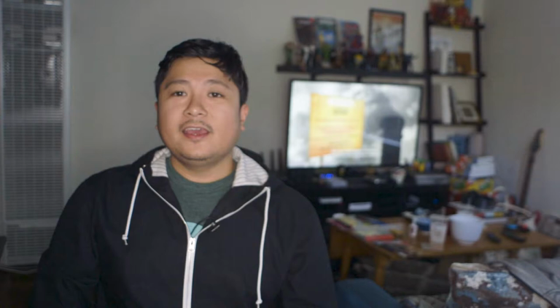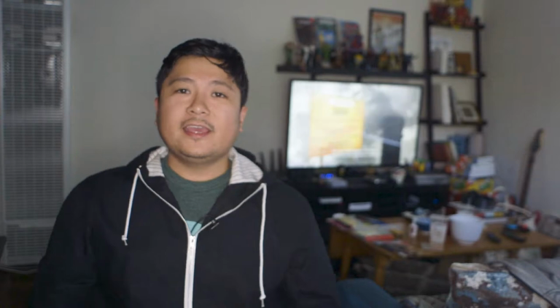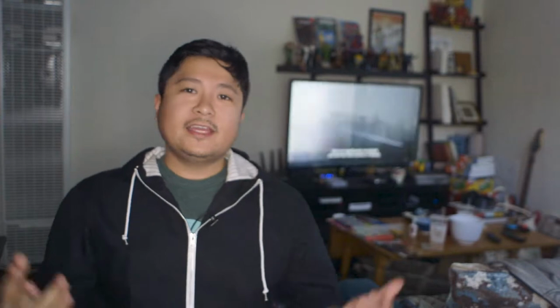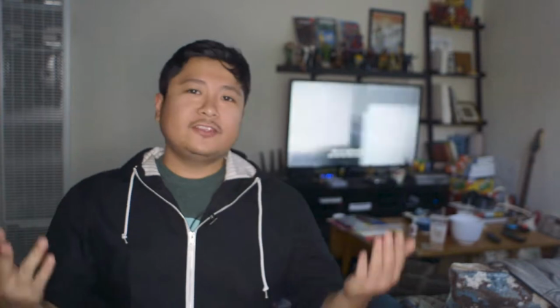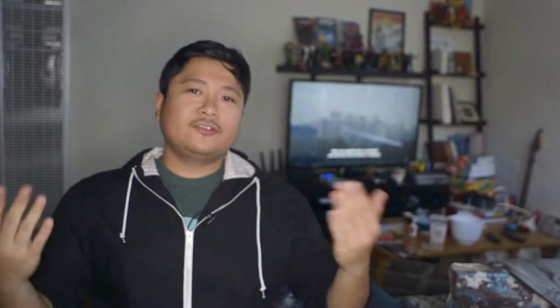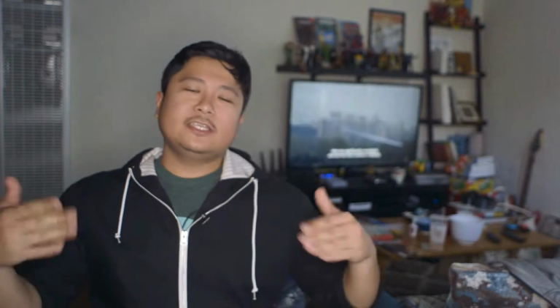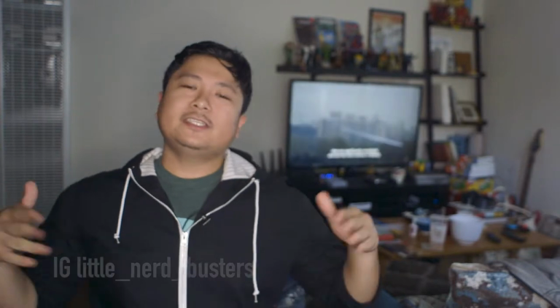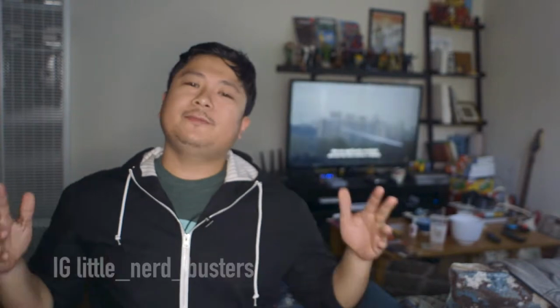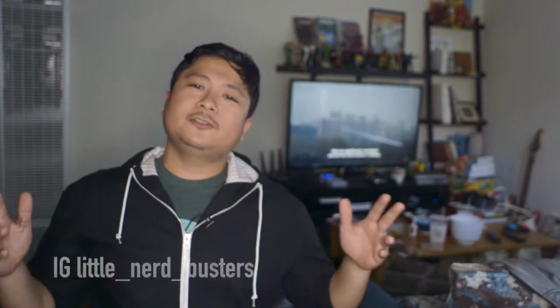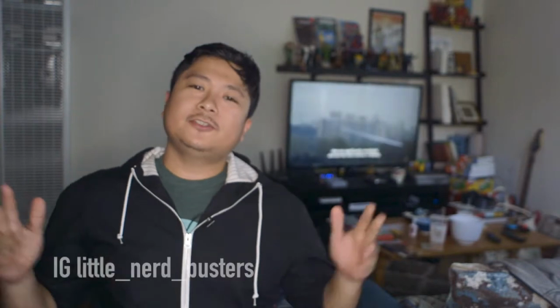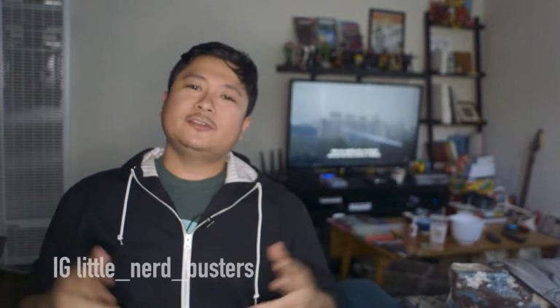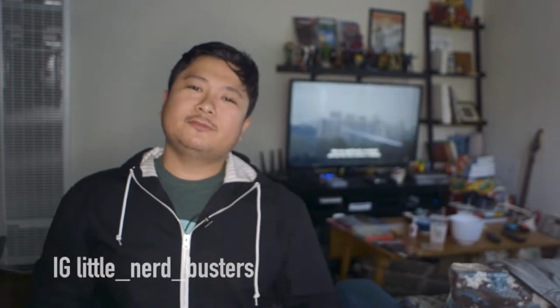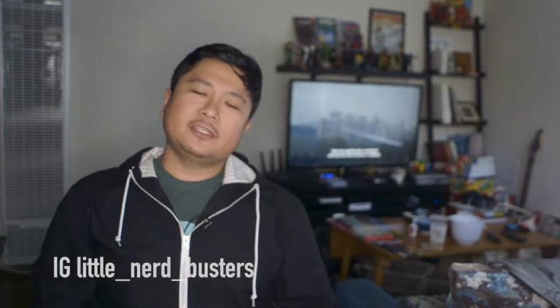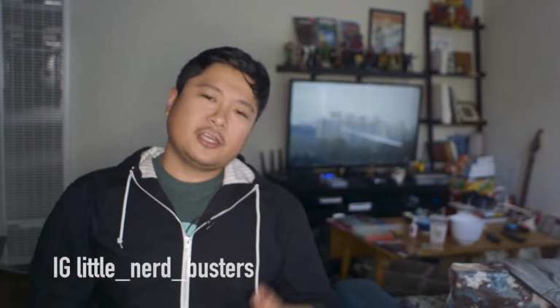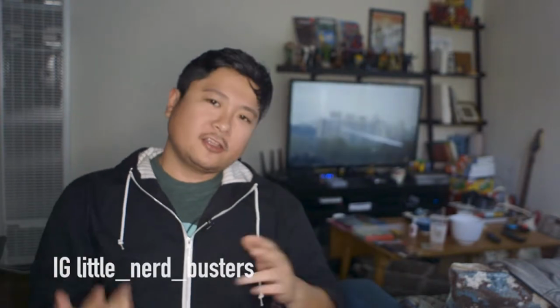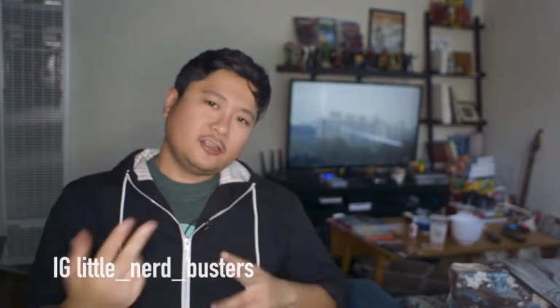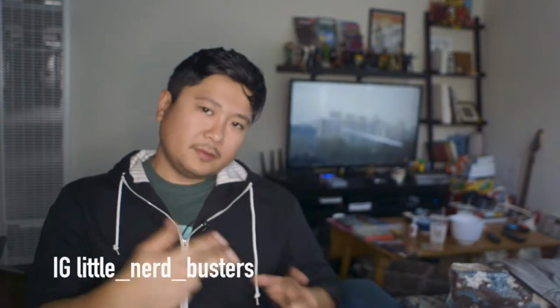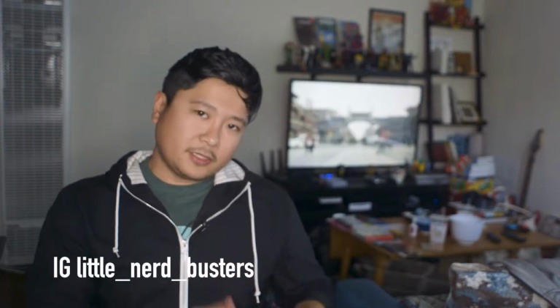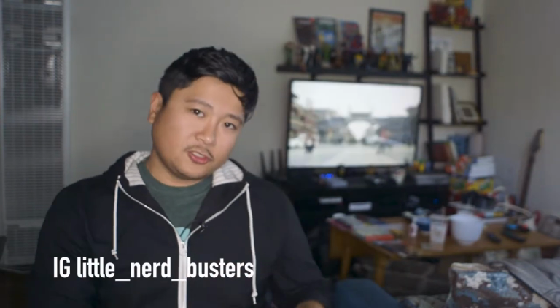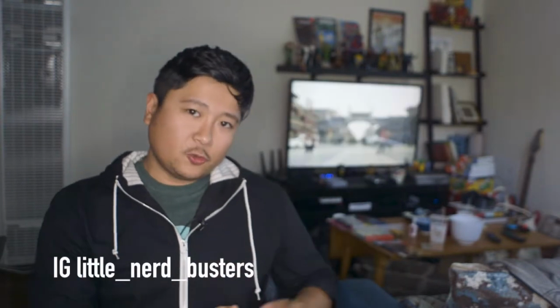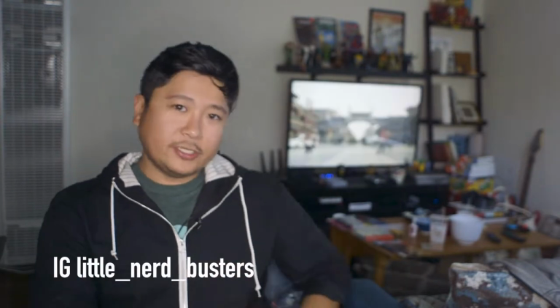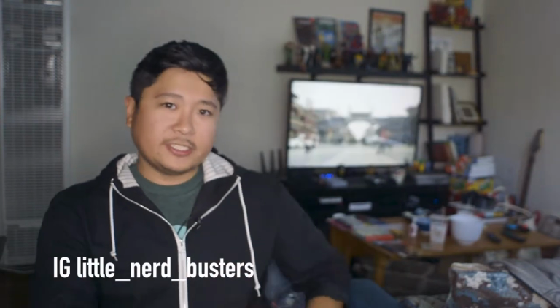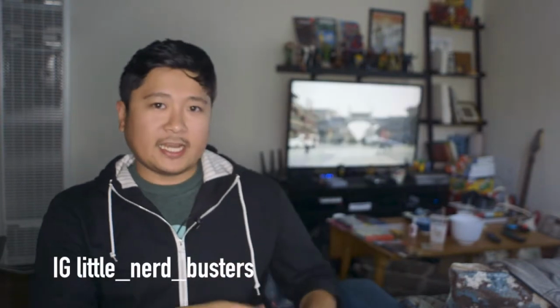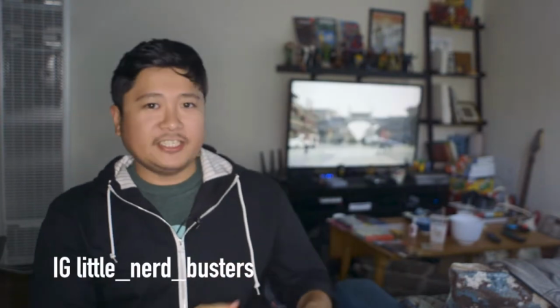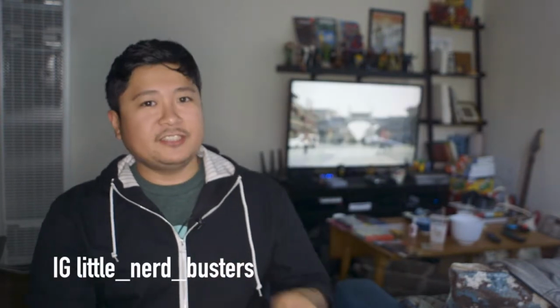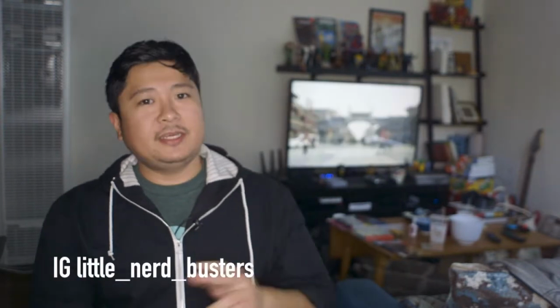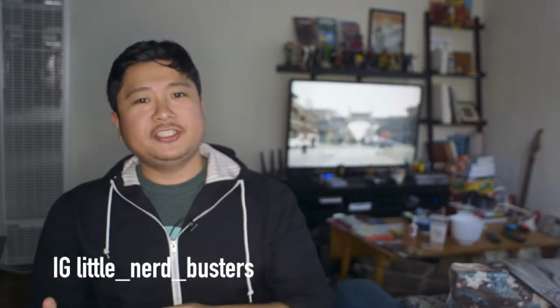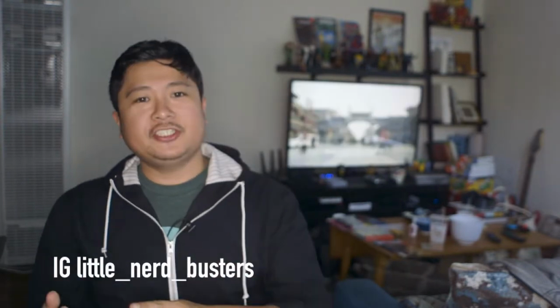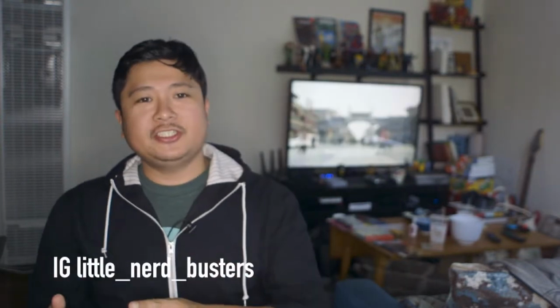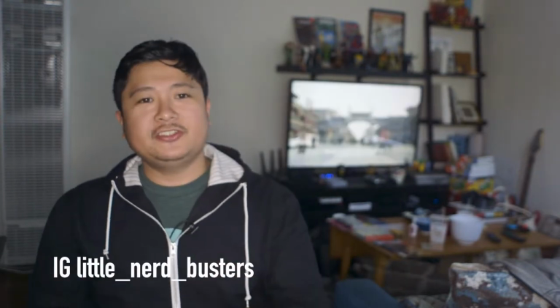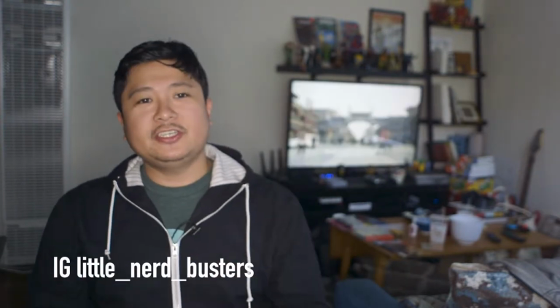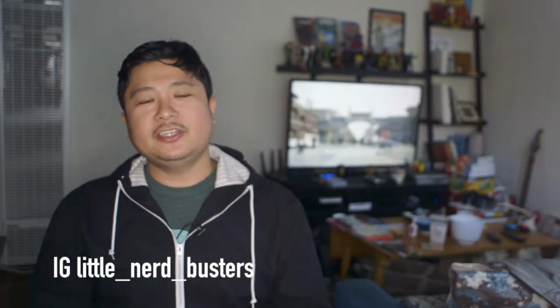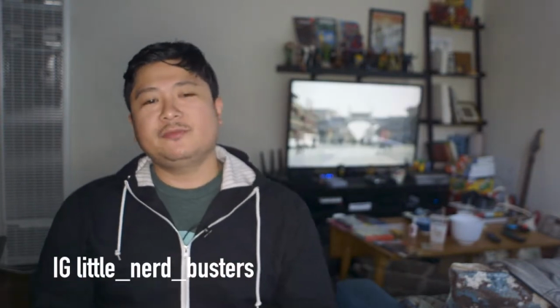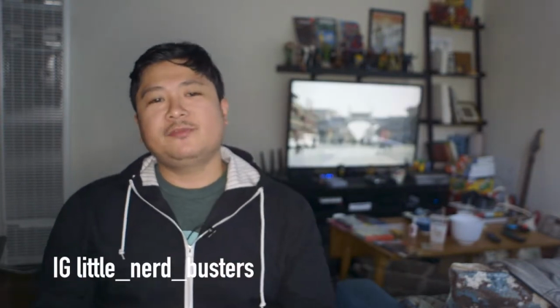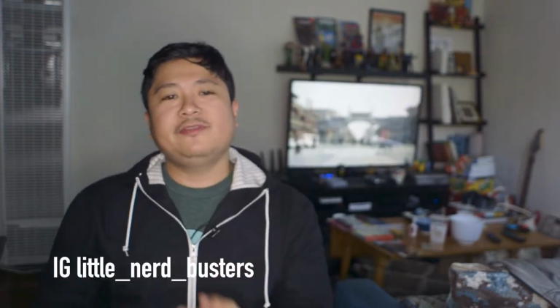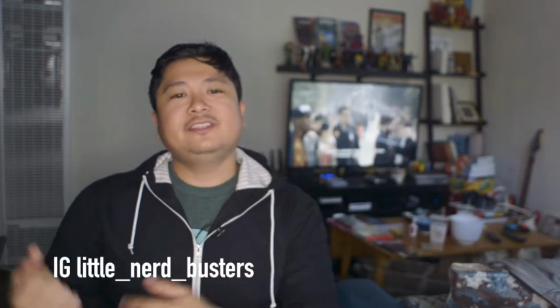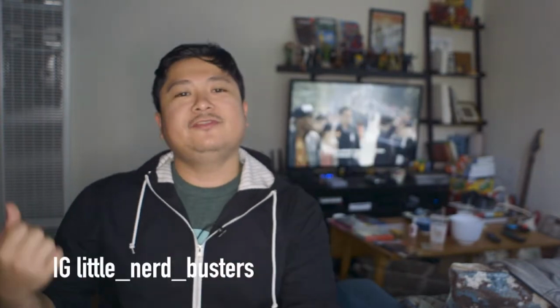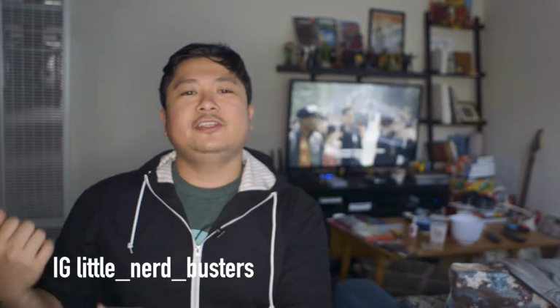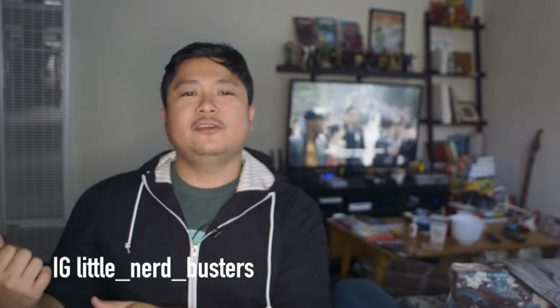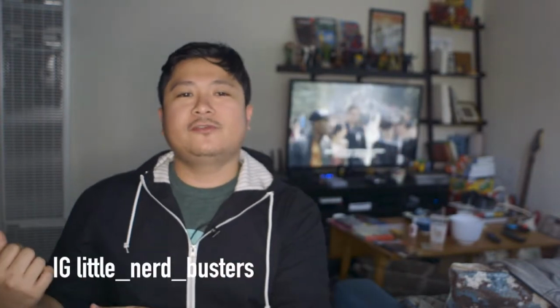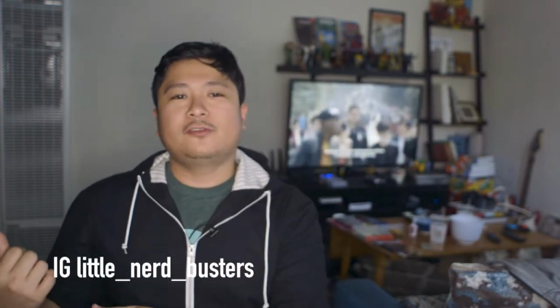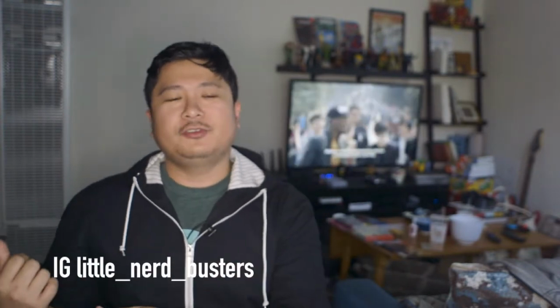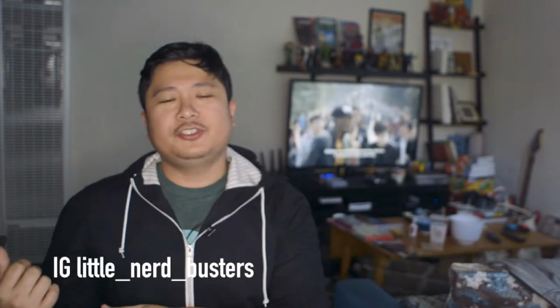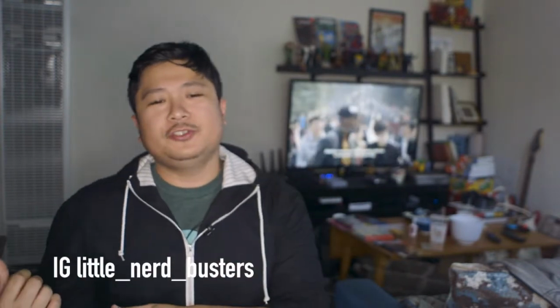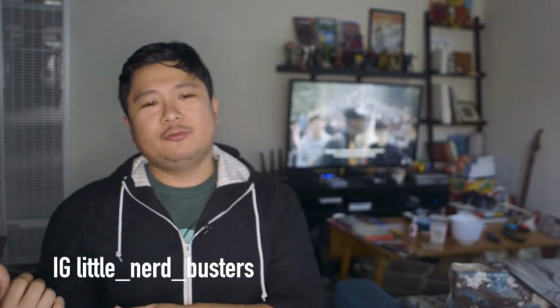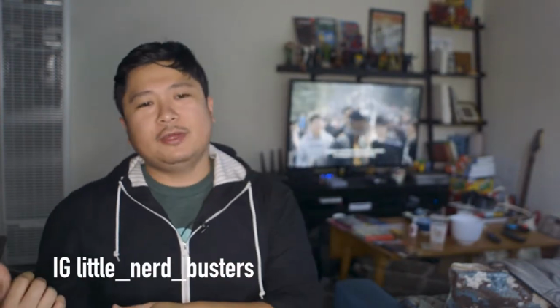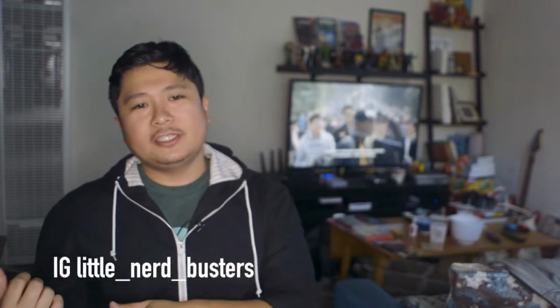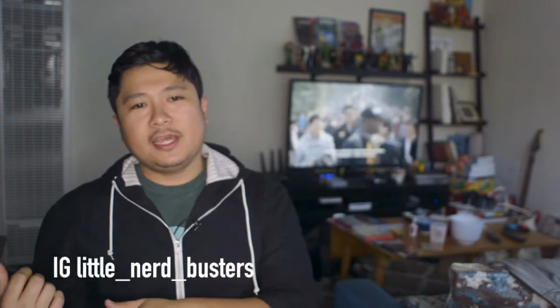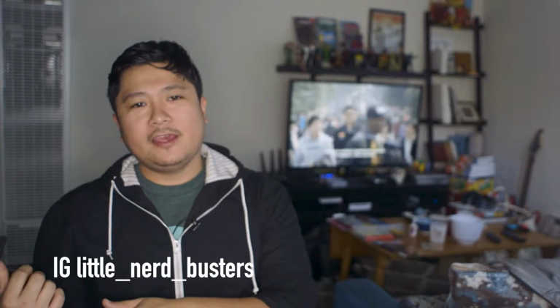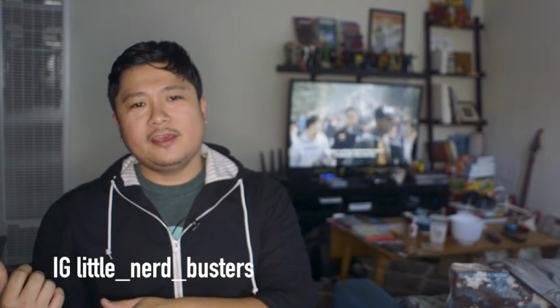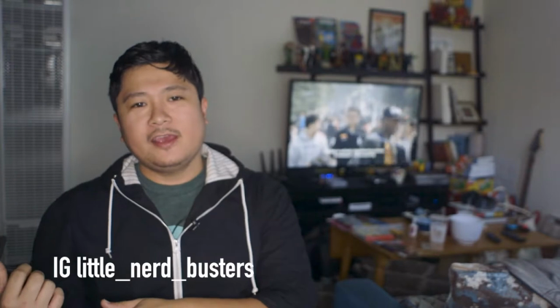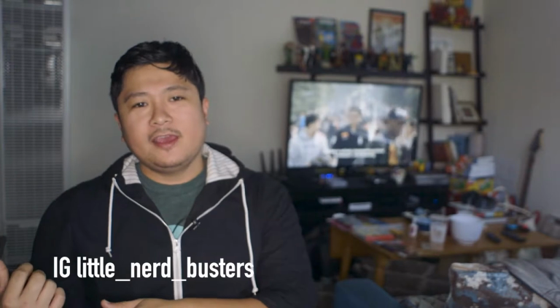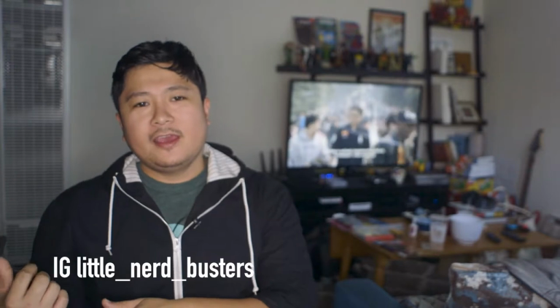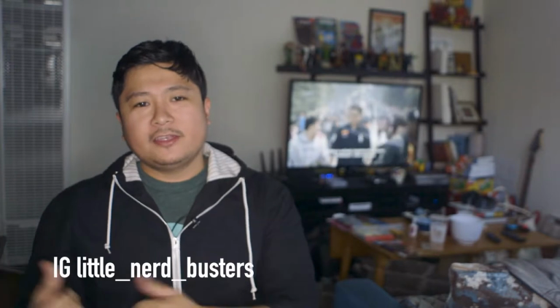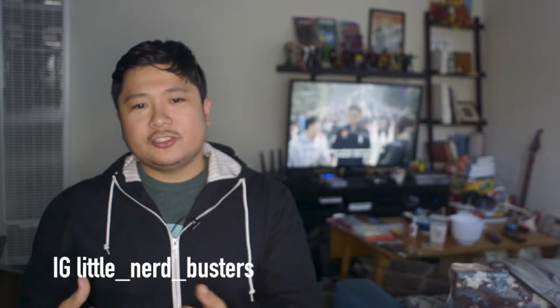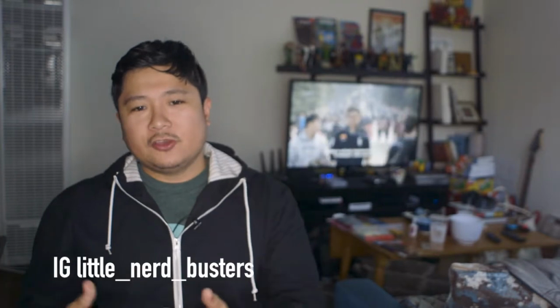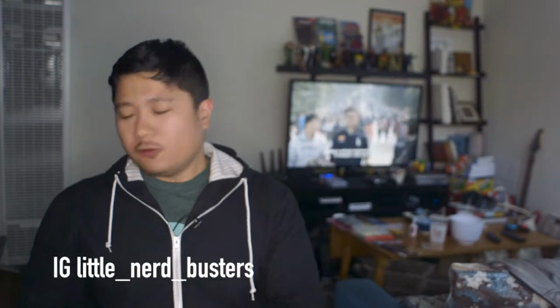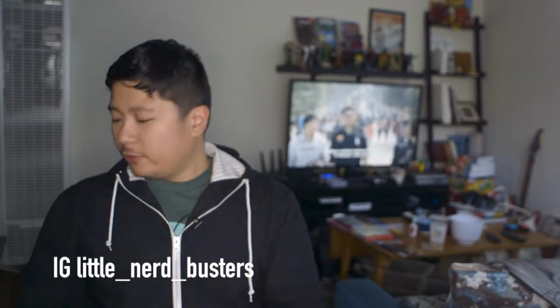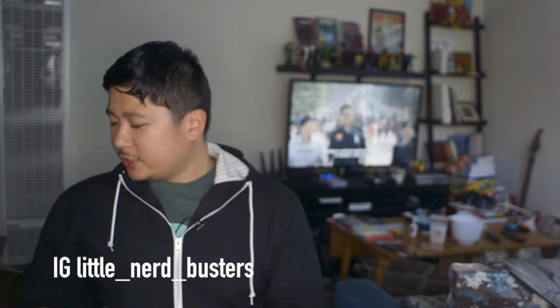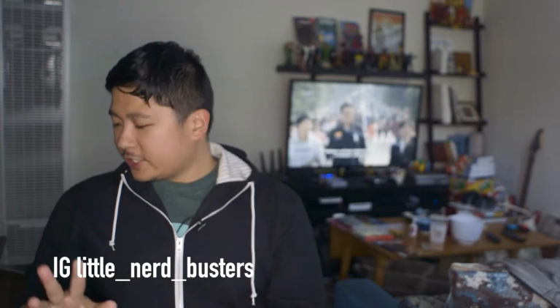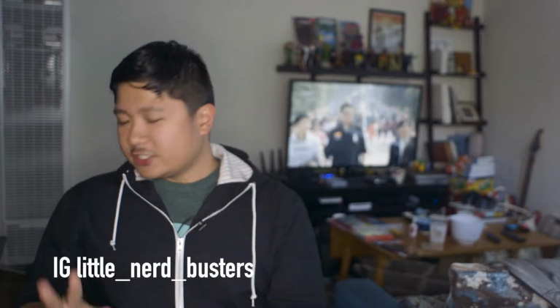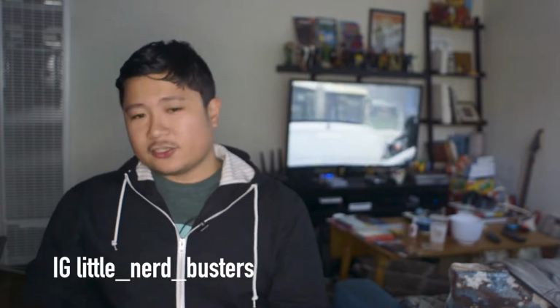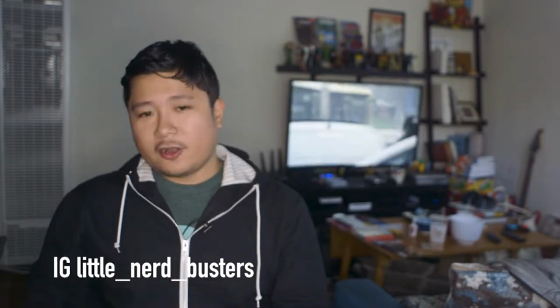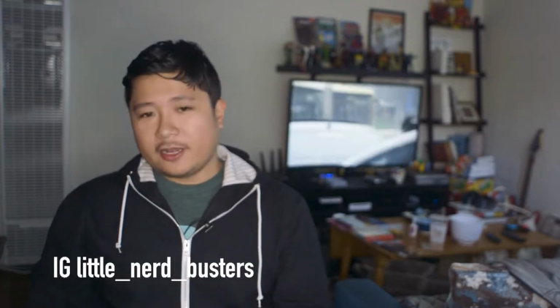Hey guys, for this episode I want to talk a little bit about the toys that I just mentioned in the previous video for WhatchaDoOnWednesday. So let's get started.